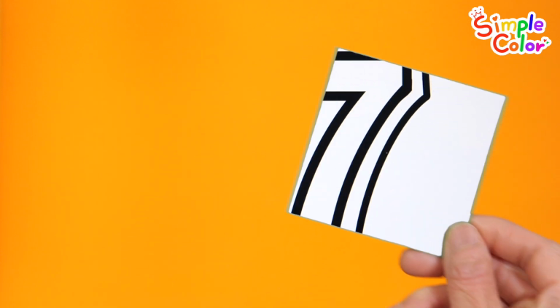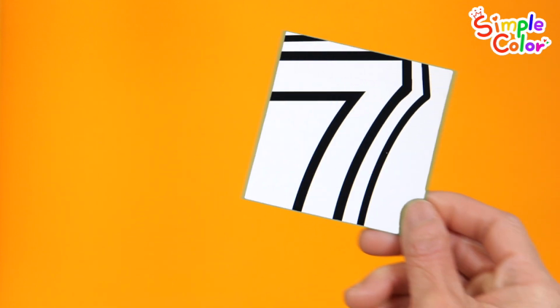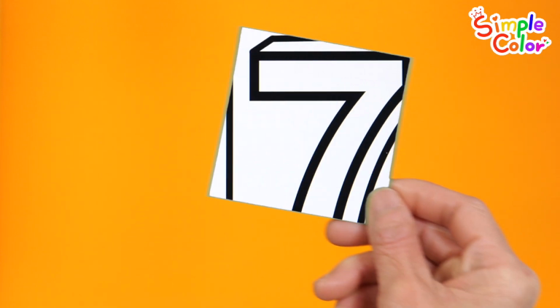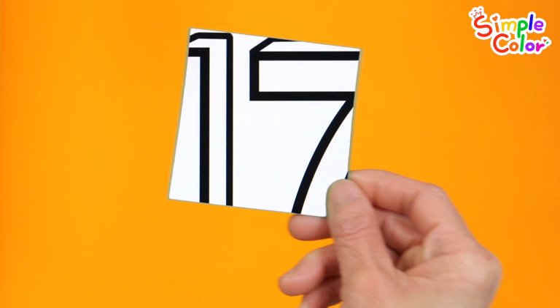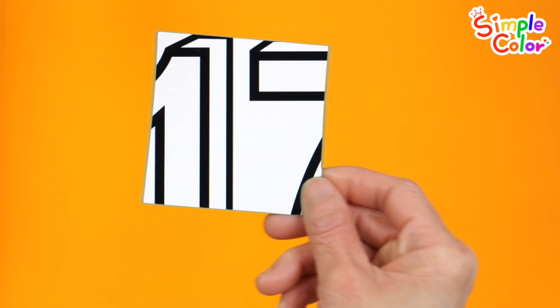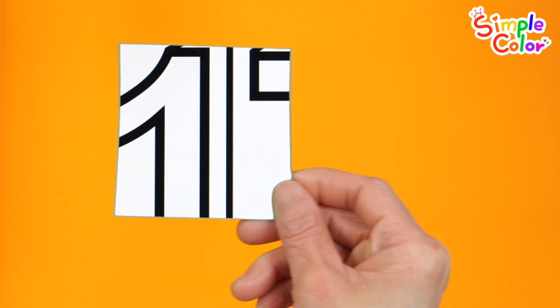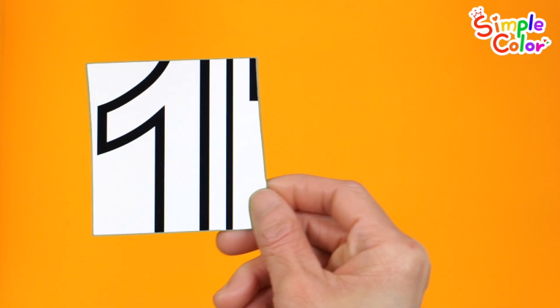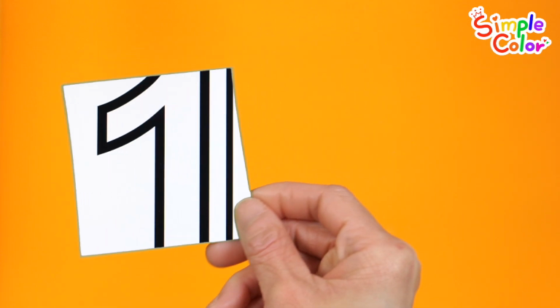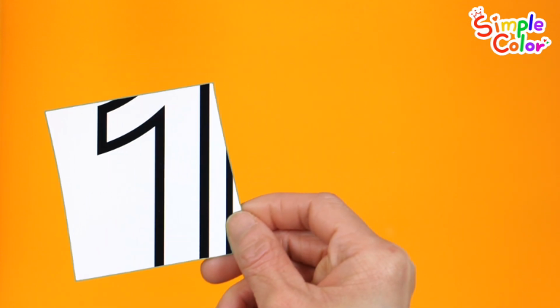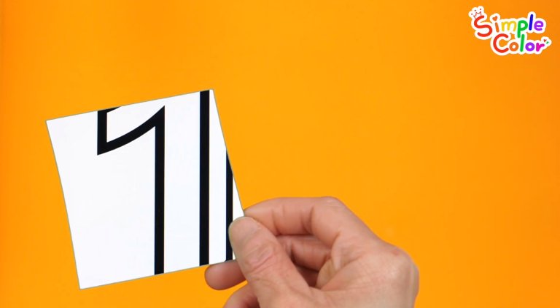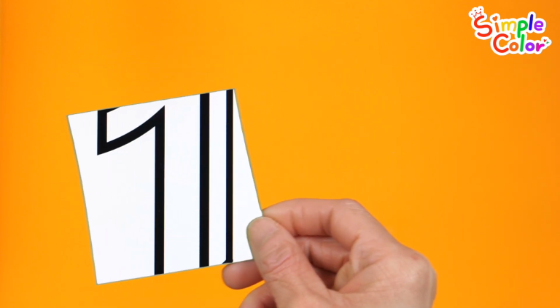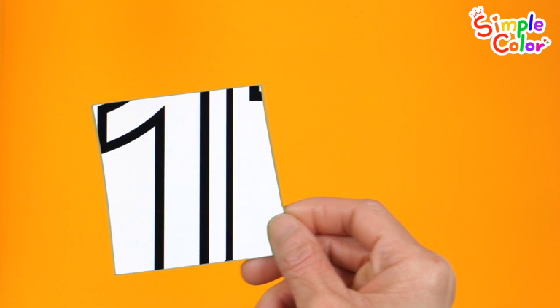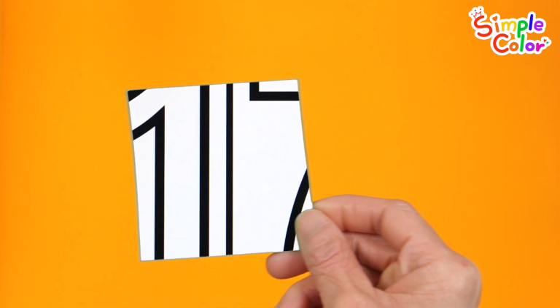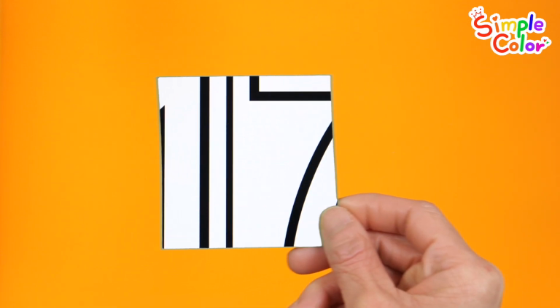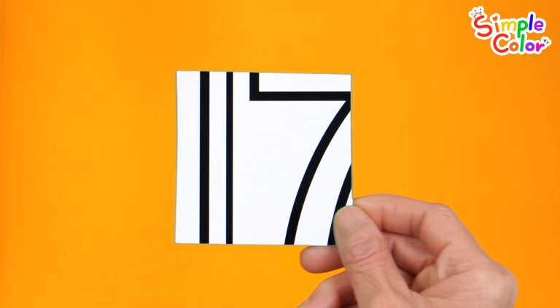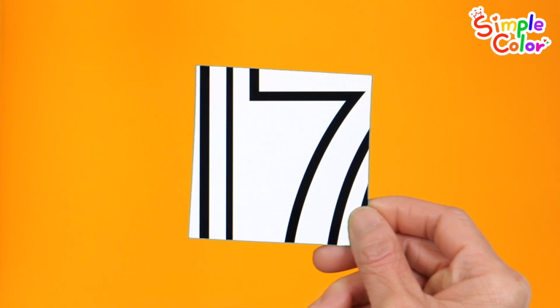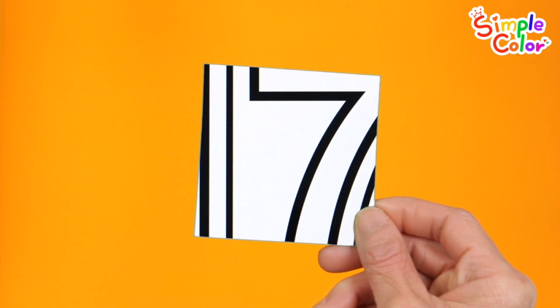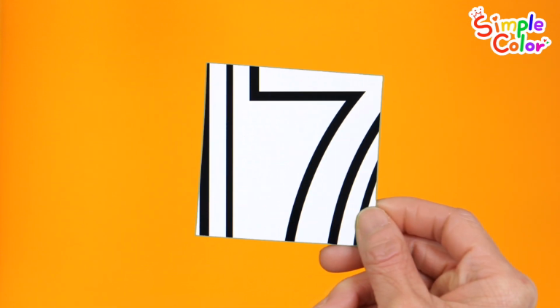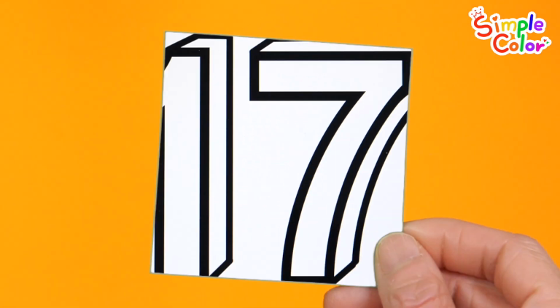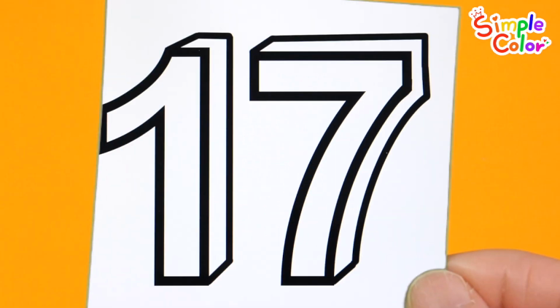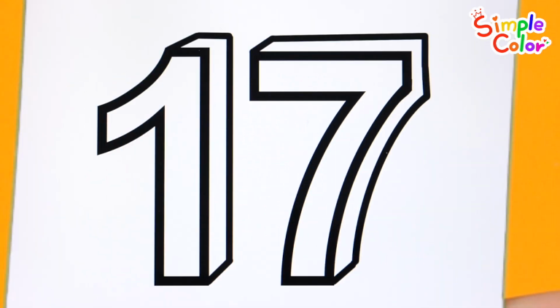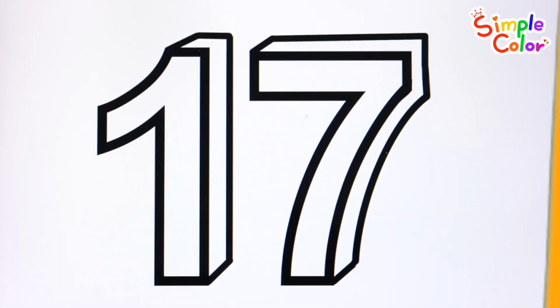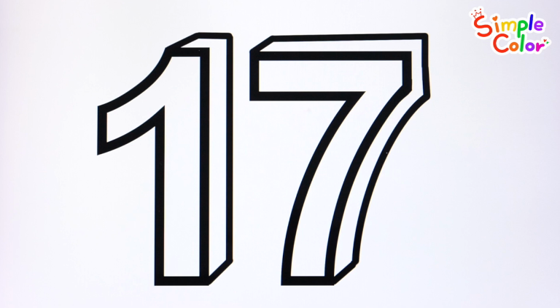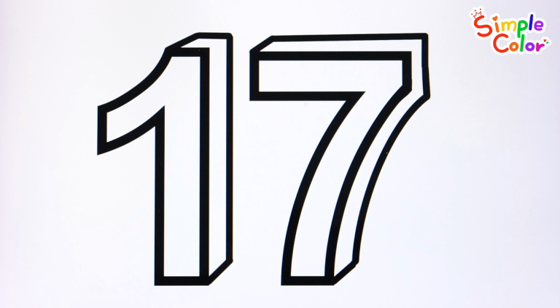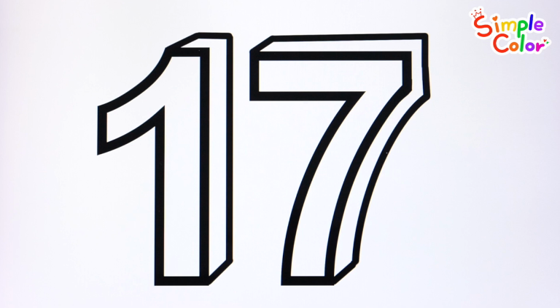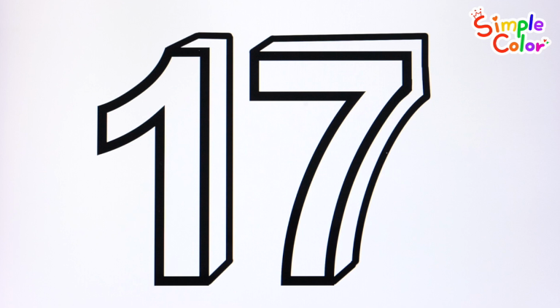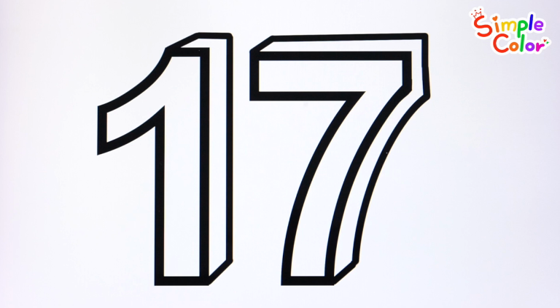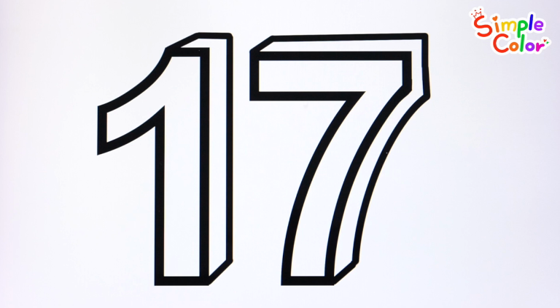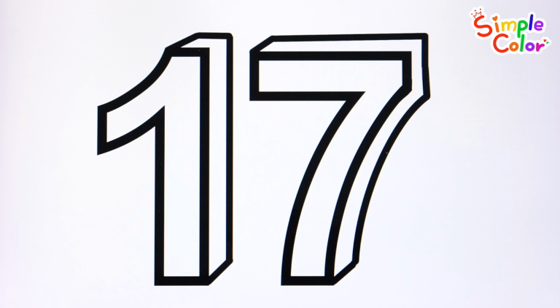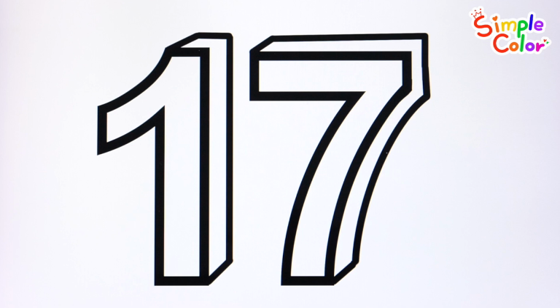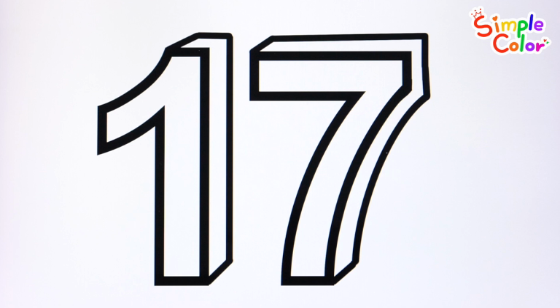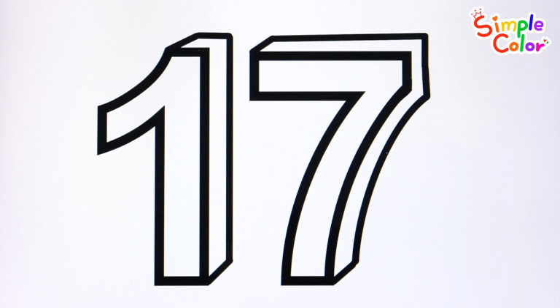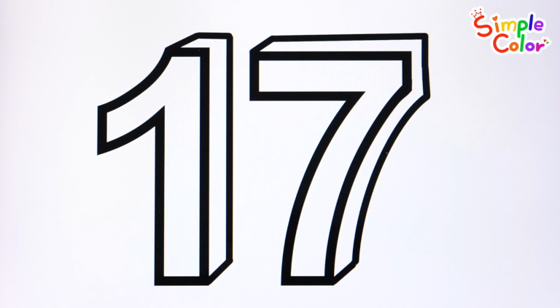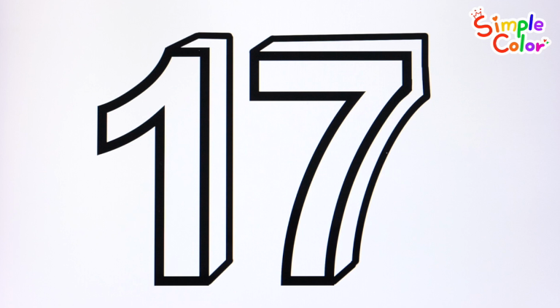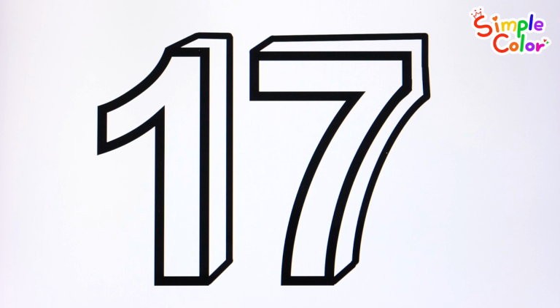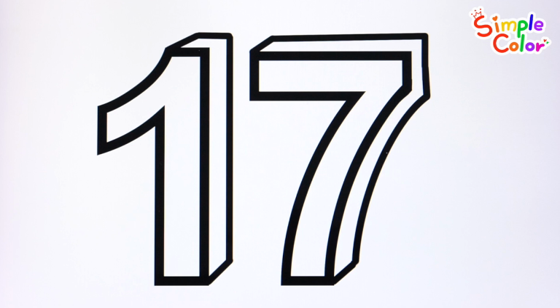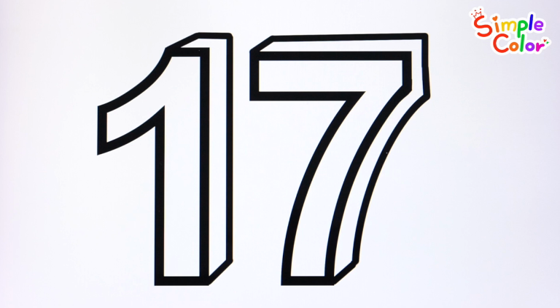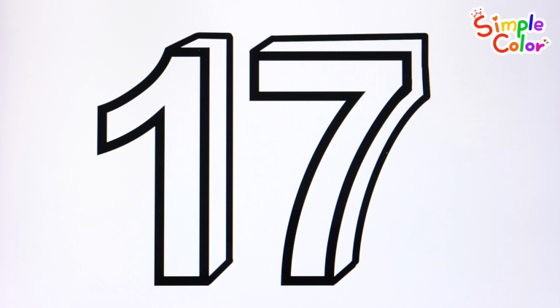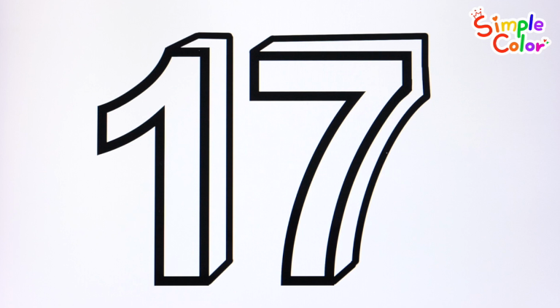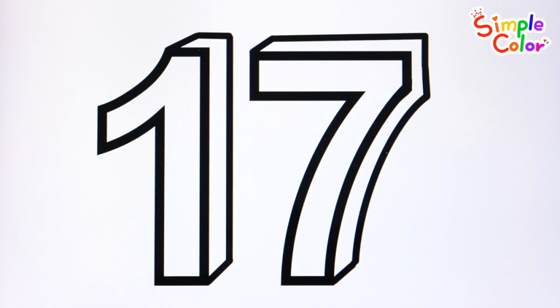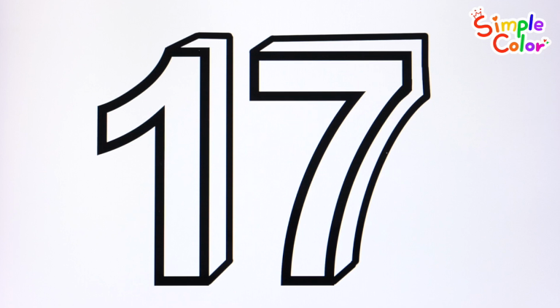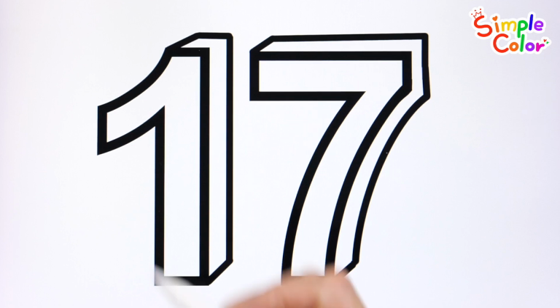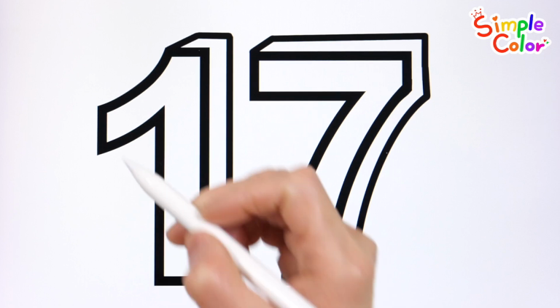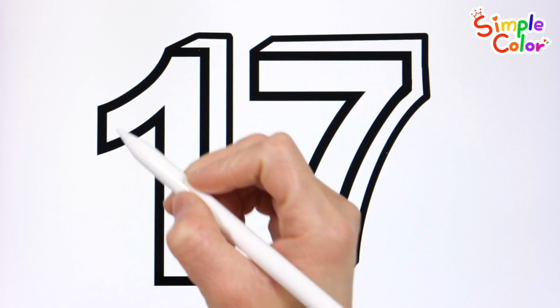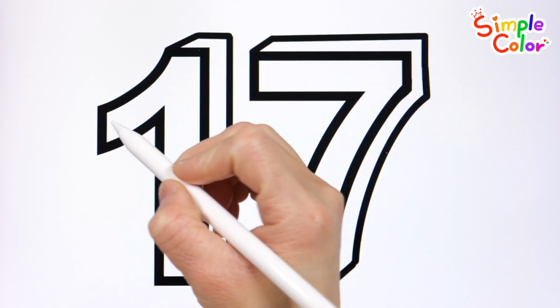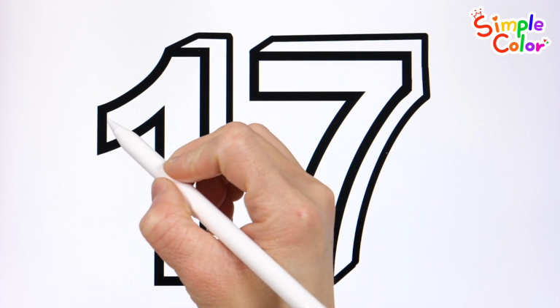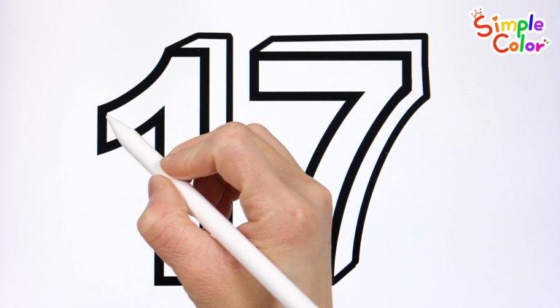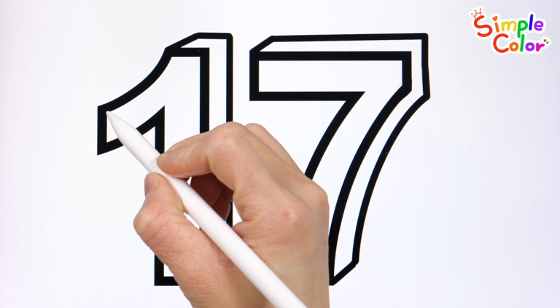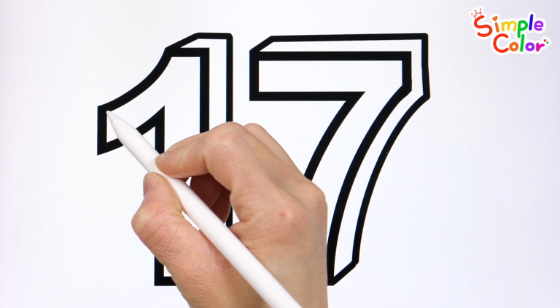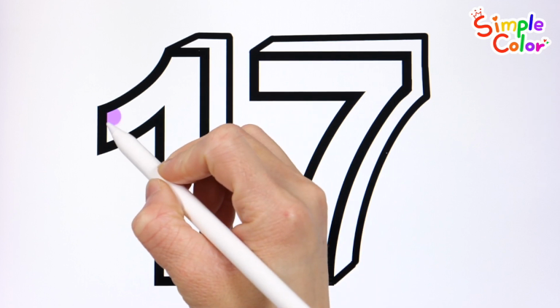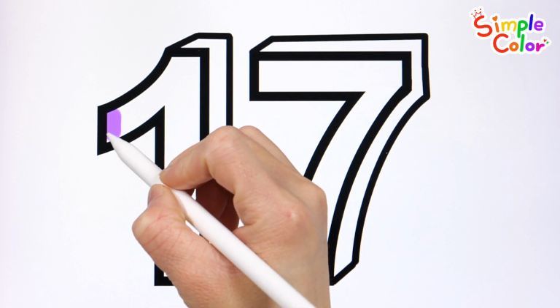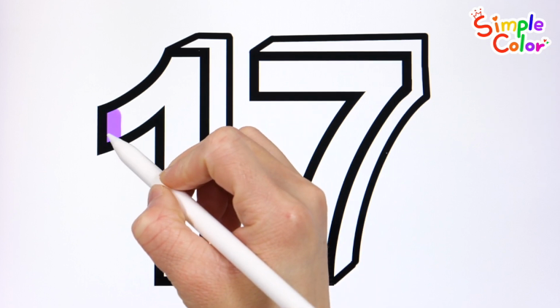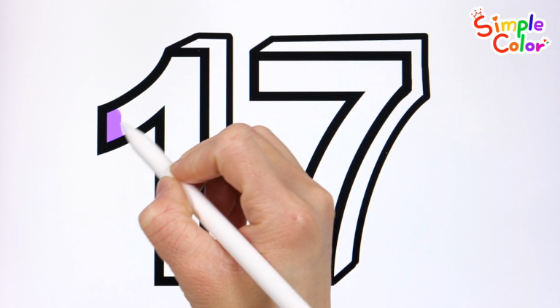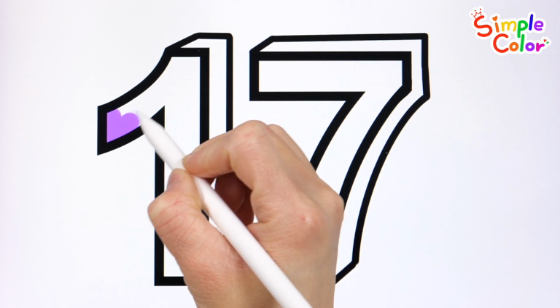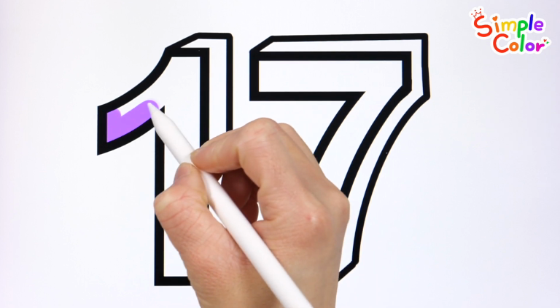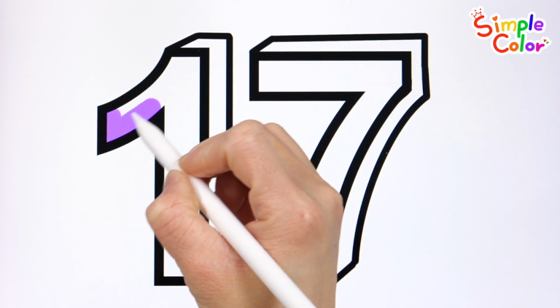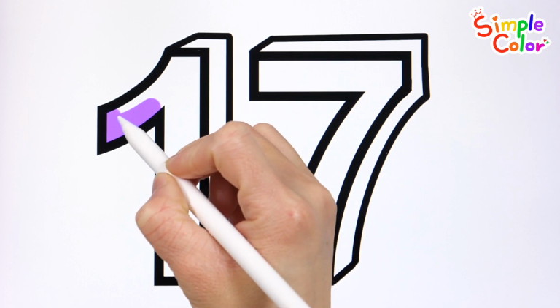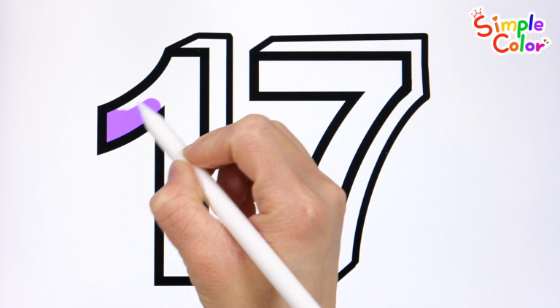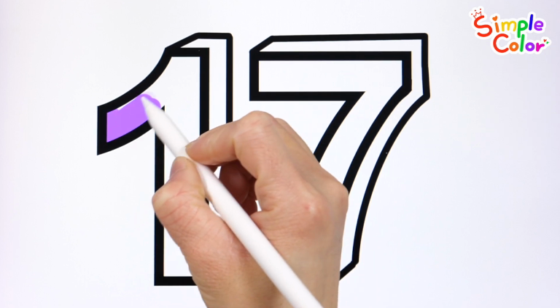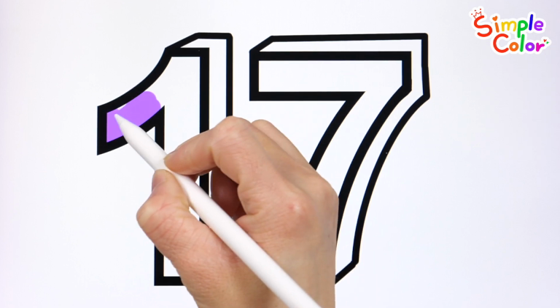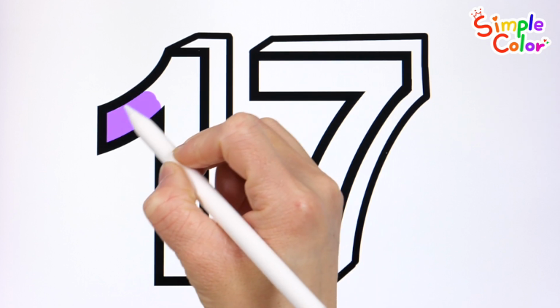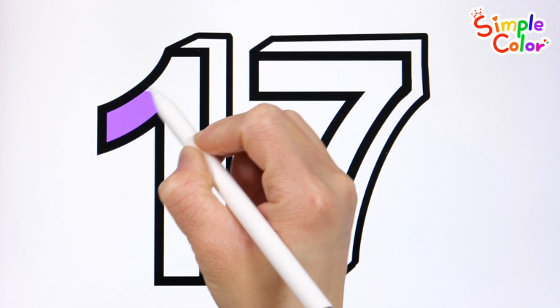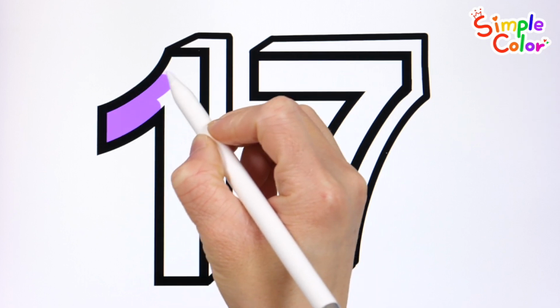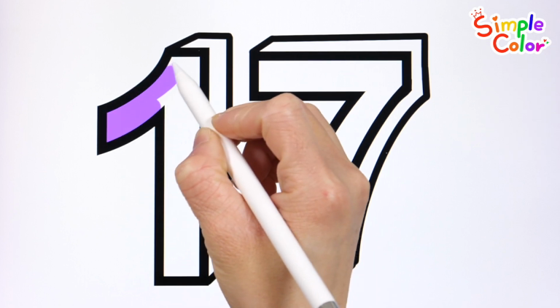What do you see? Shall we color the numbers? Let's color it purple.